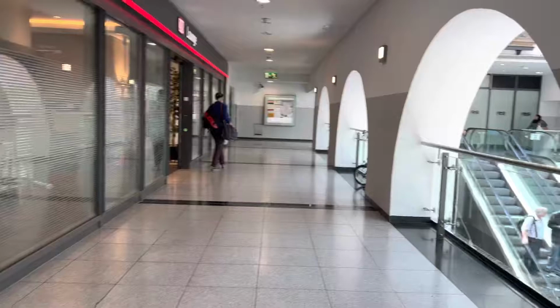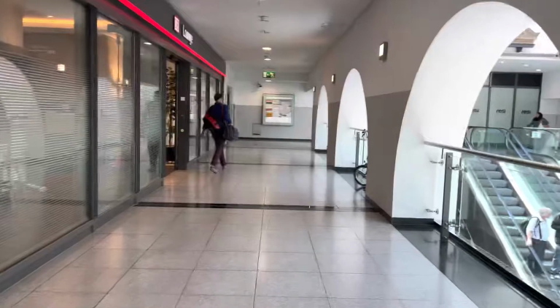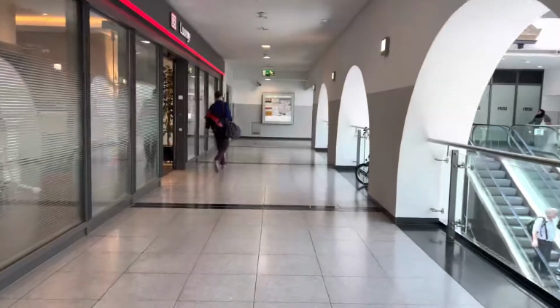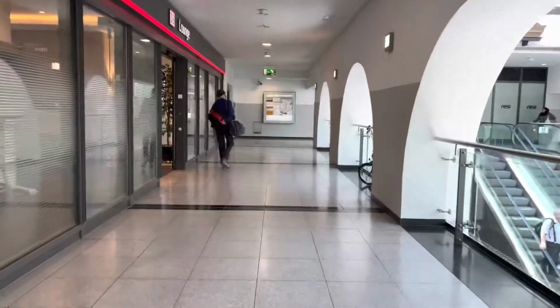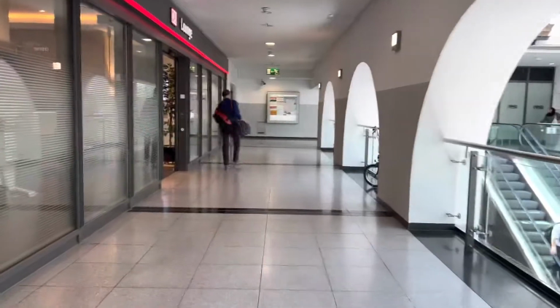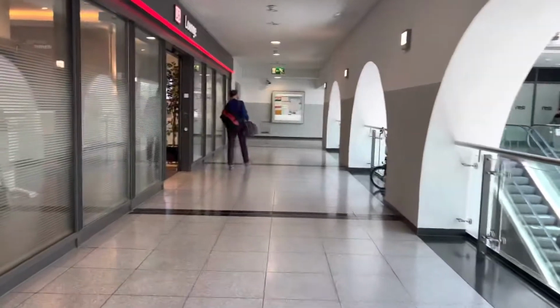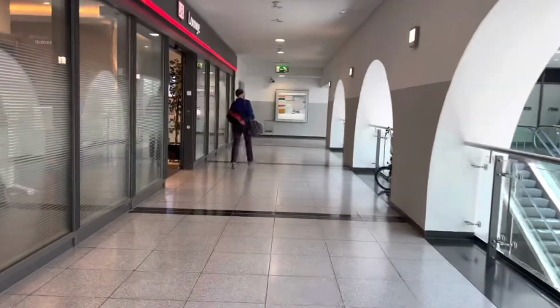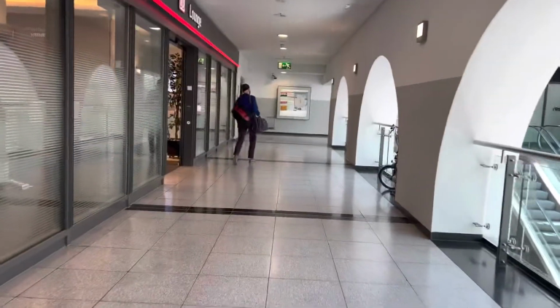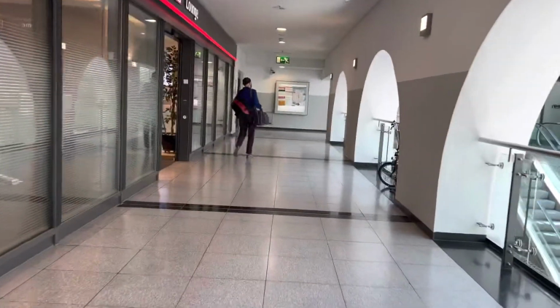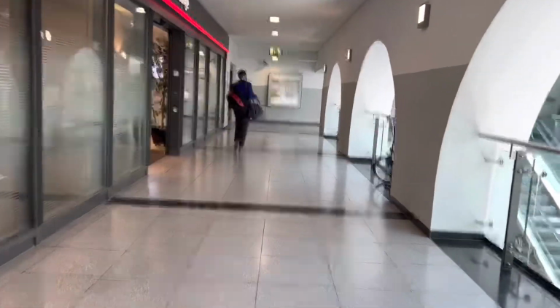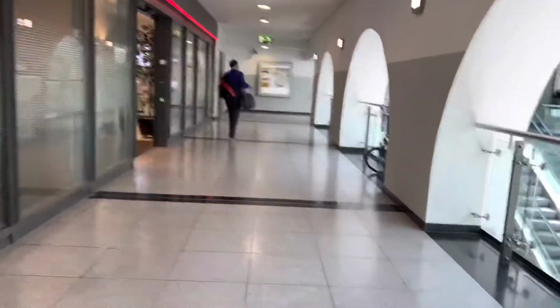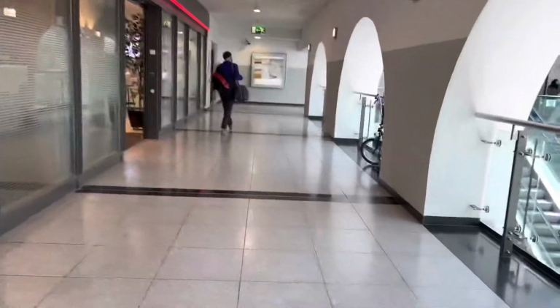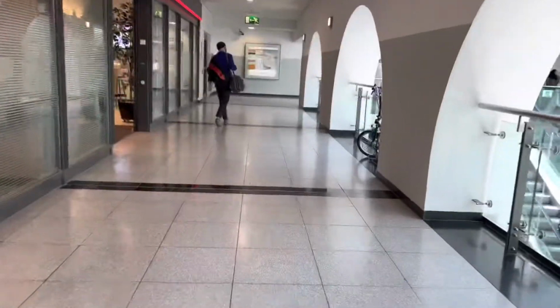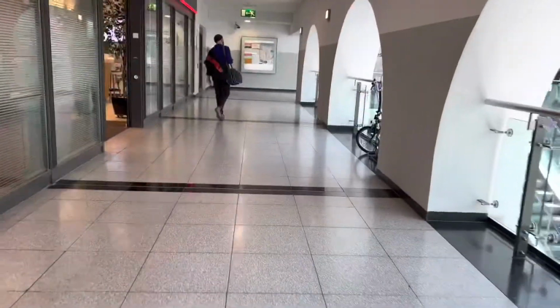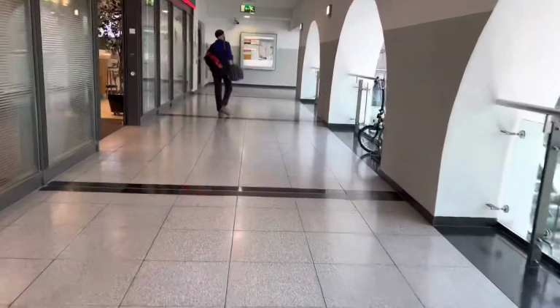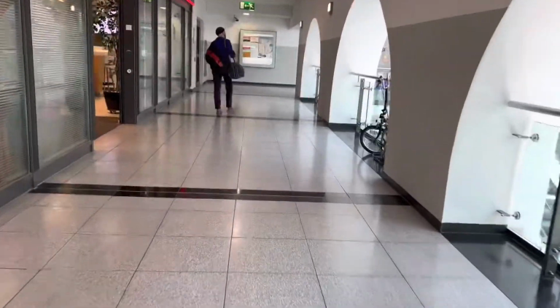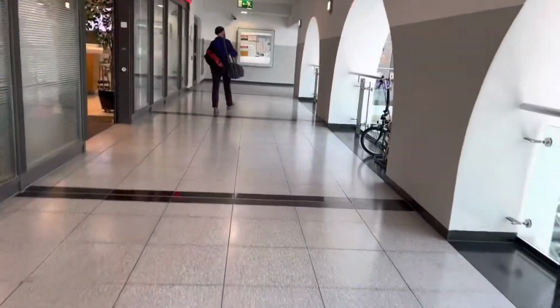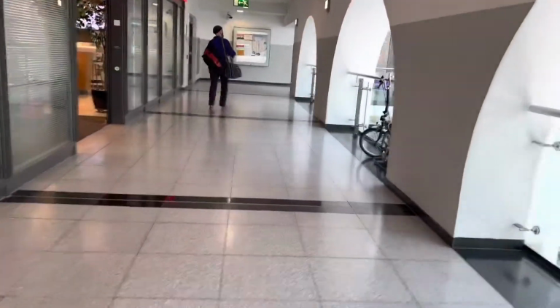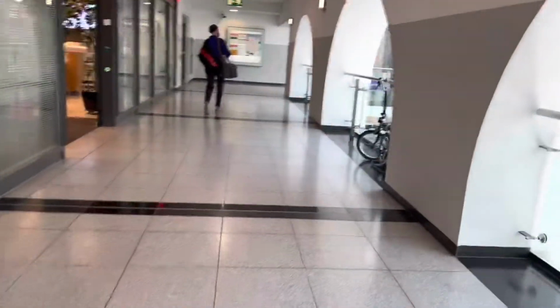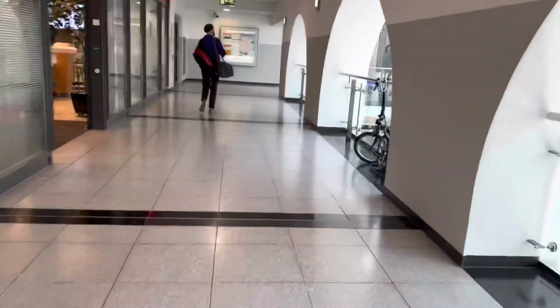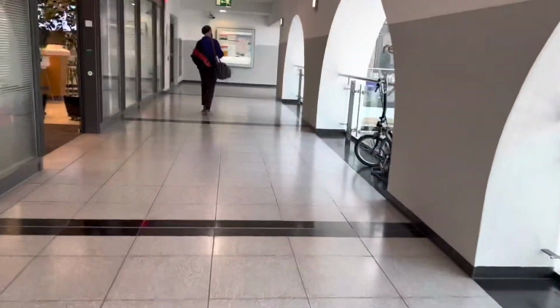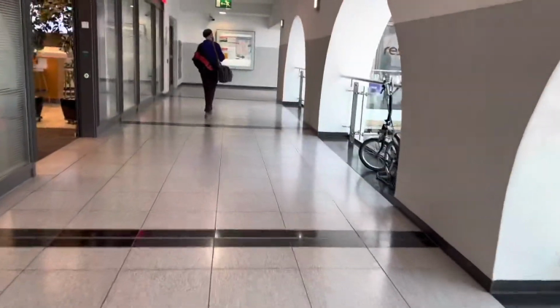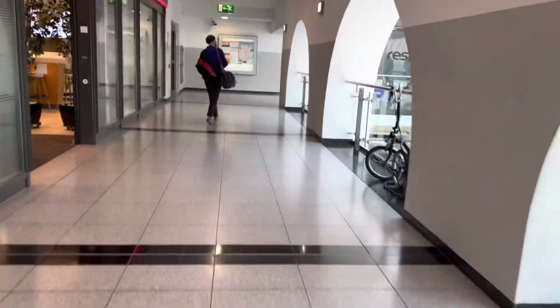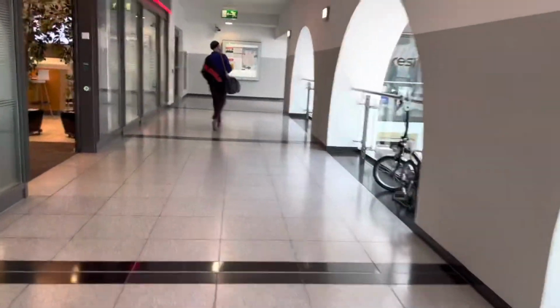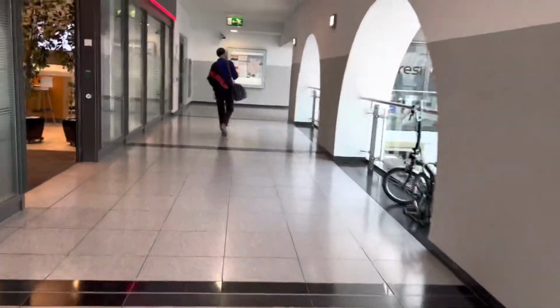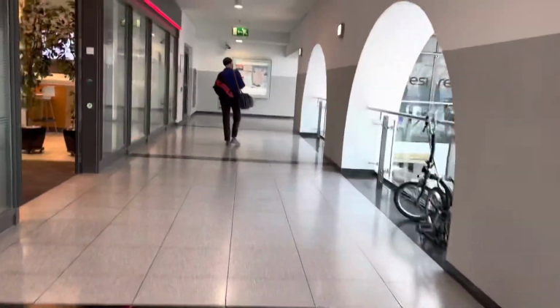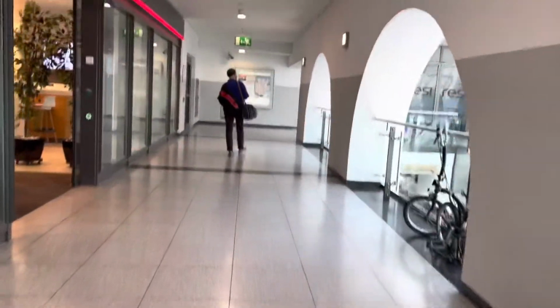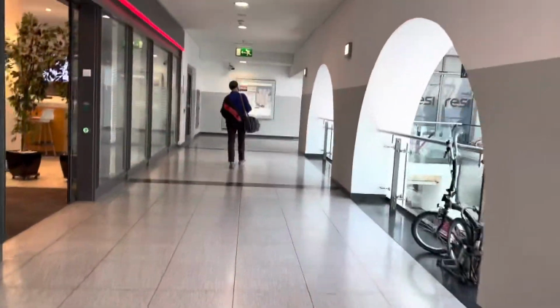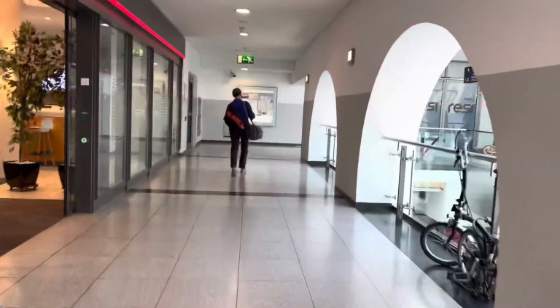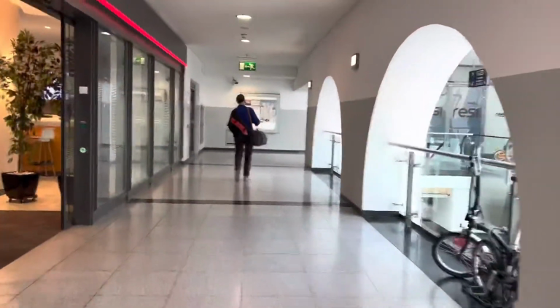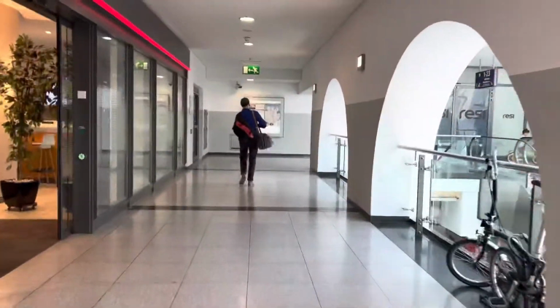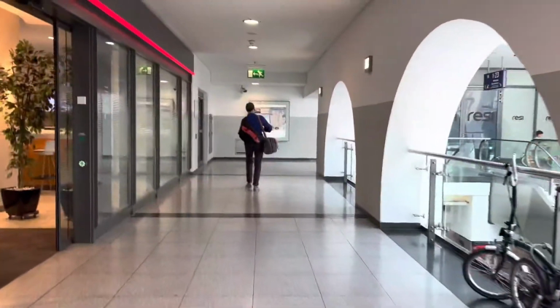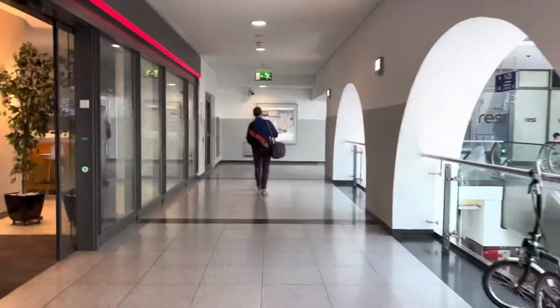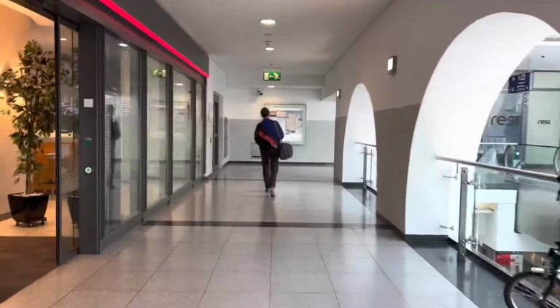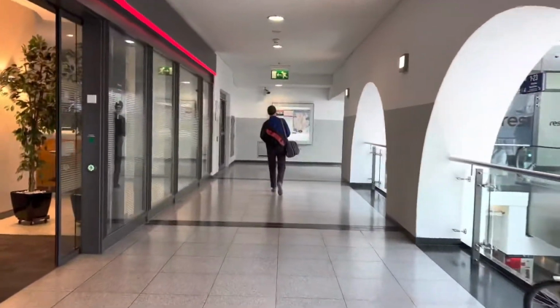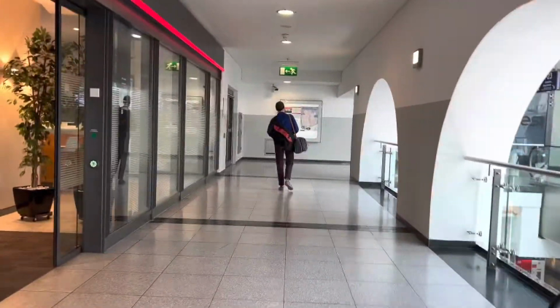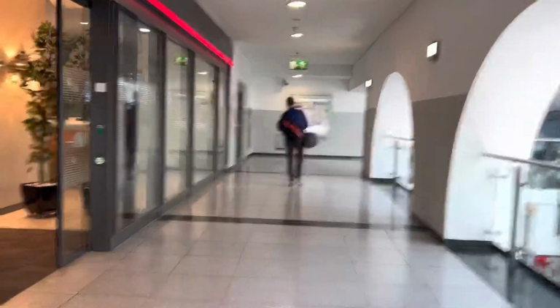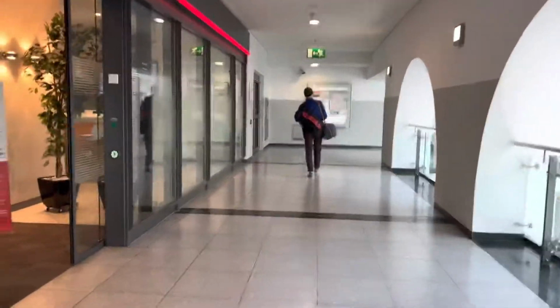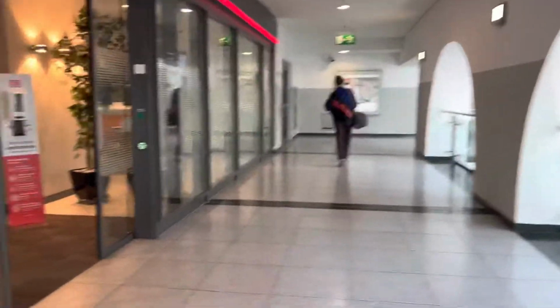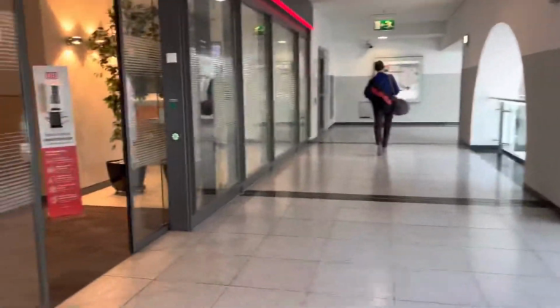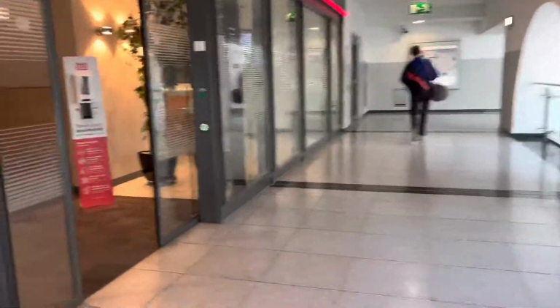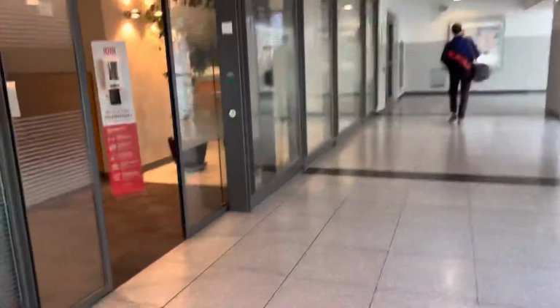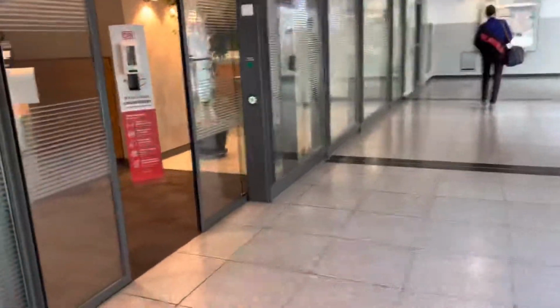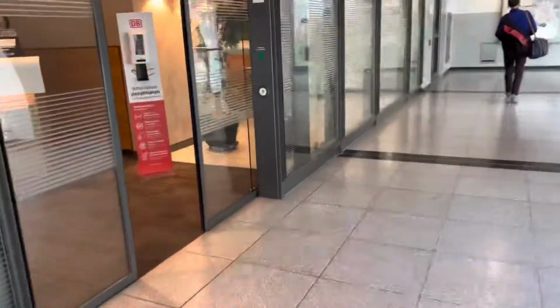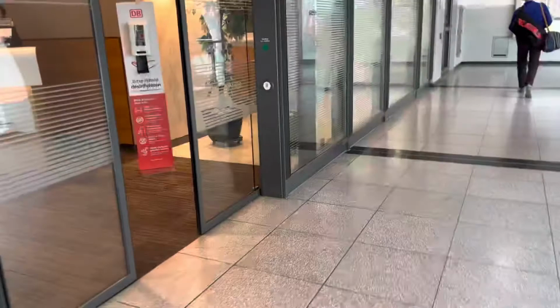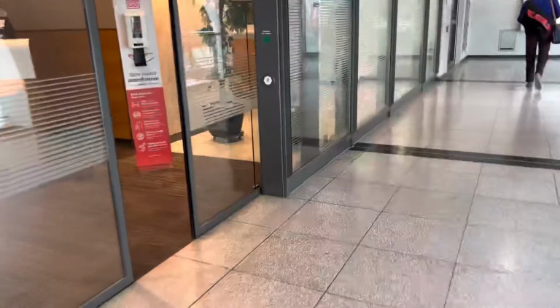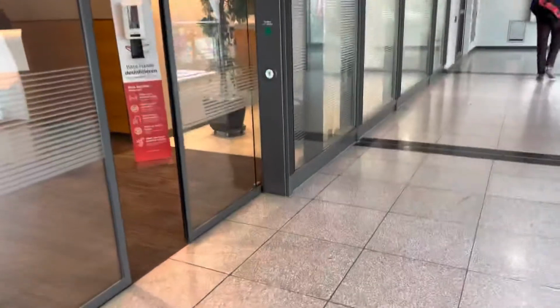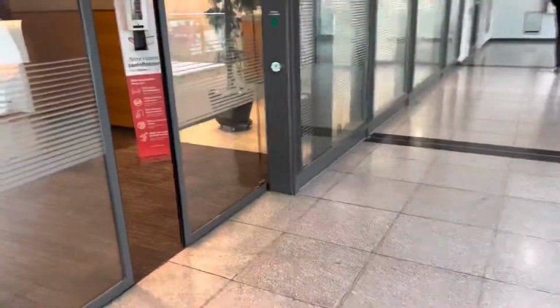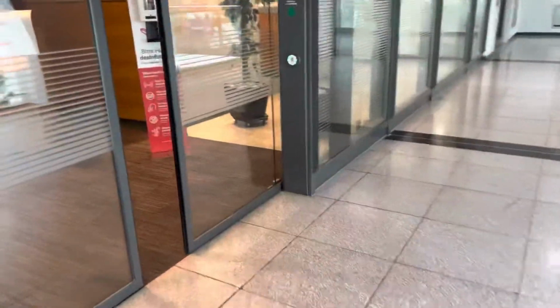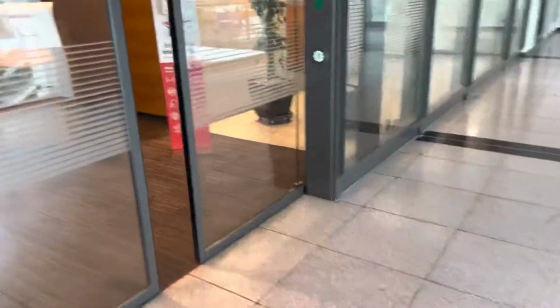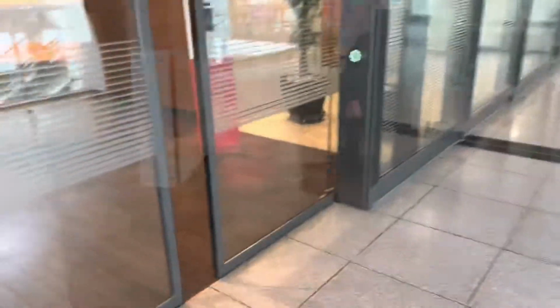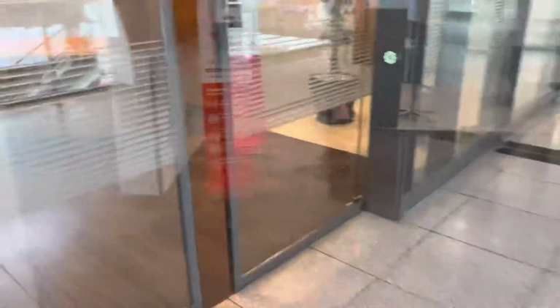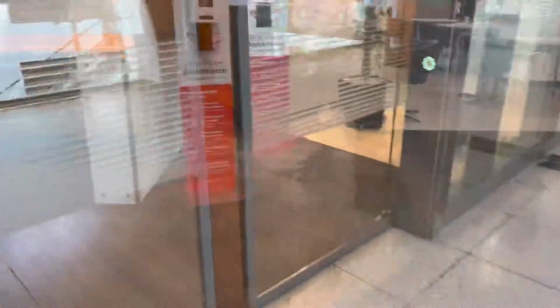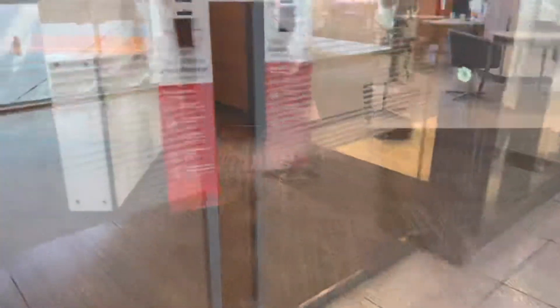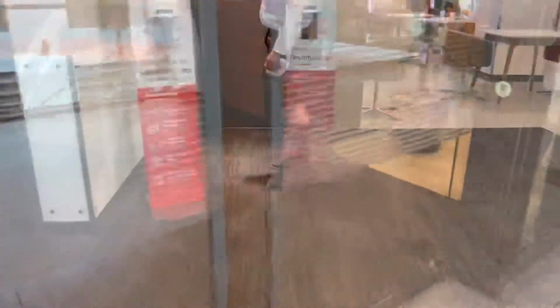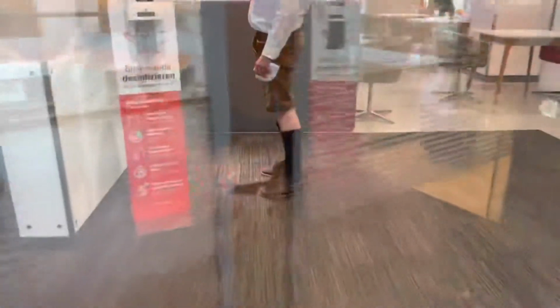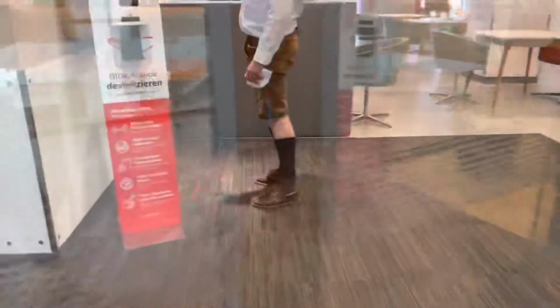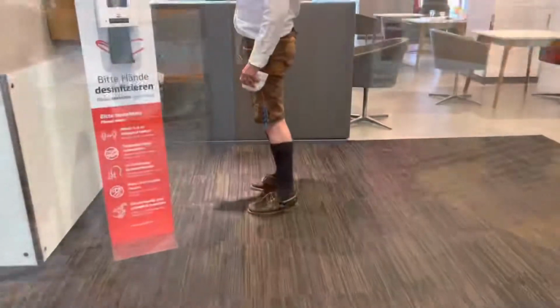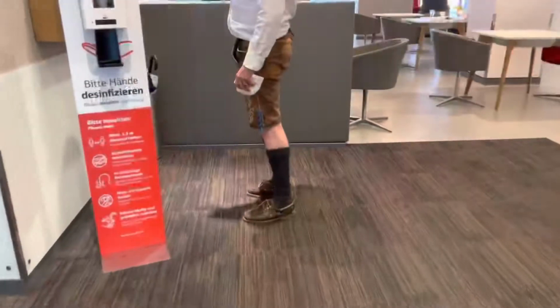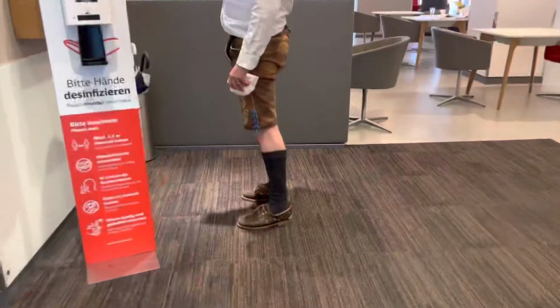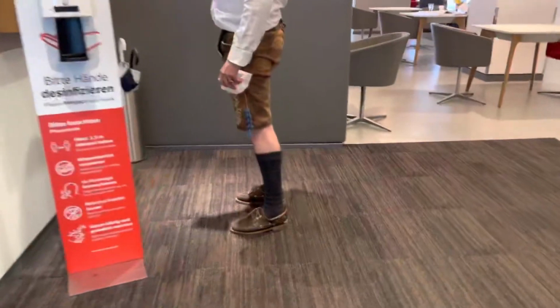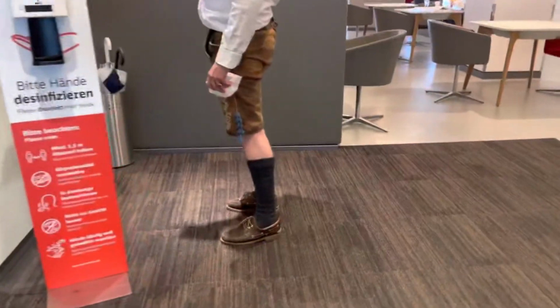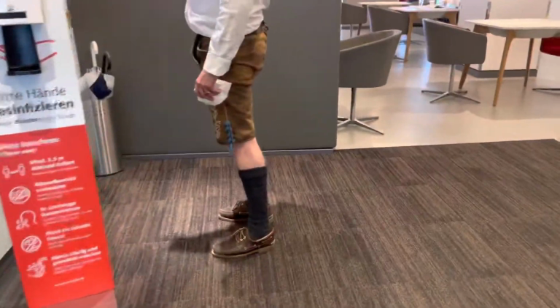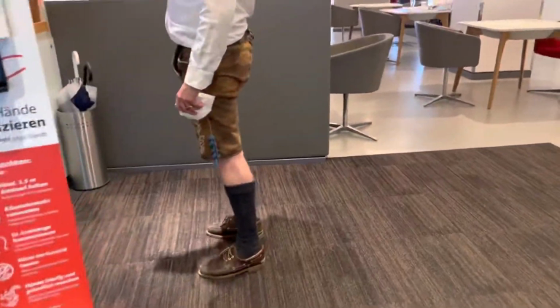Friends, welcome to the DB Lounge here at Nuremberg Airport. Let's just check it out. Alright, so you're welcome.